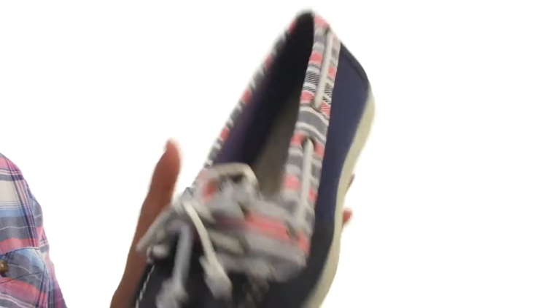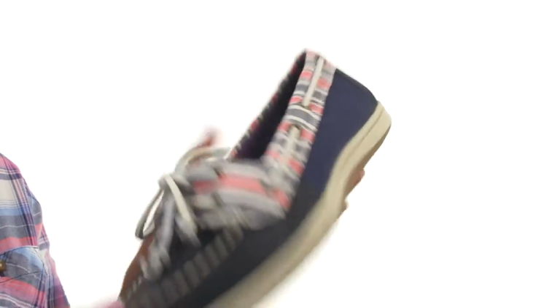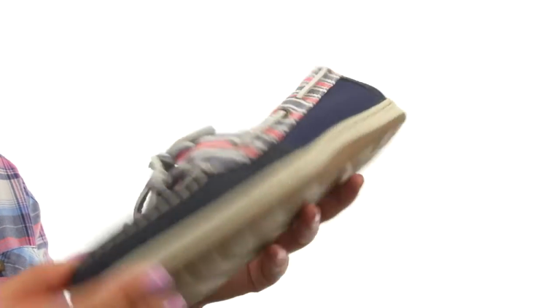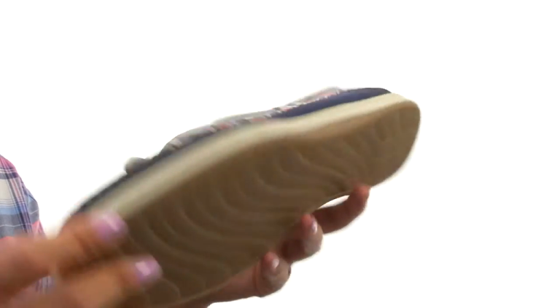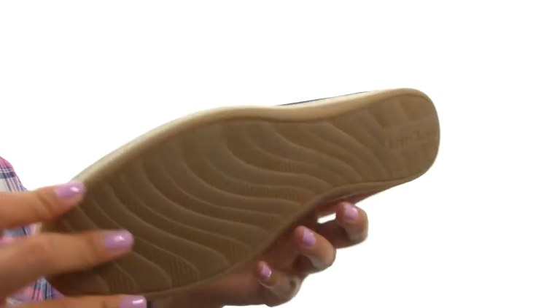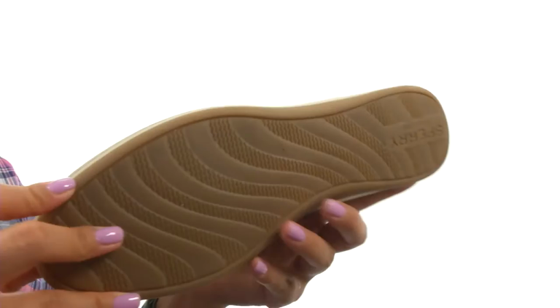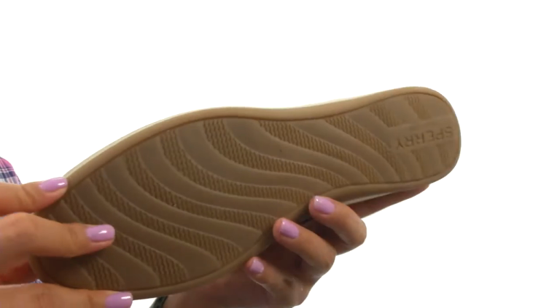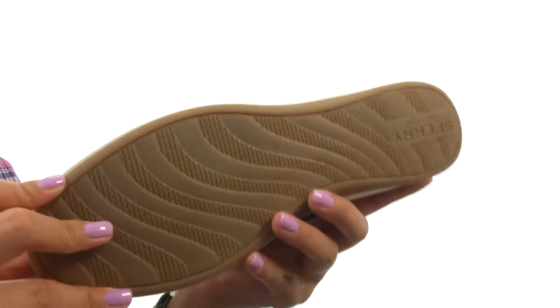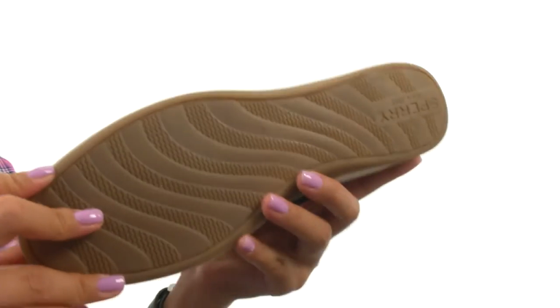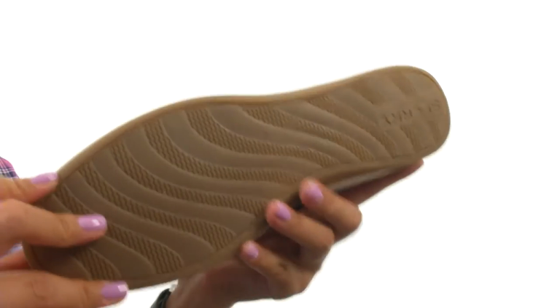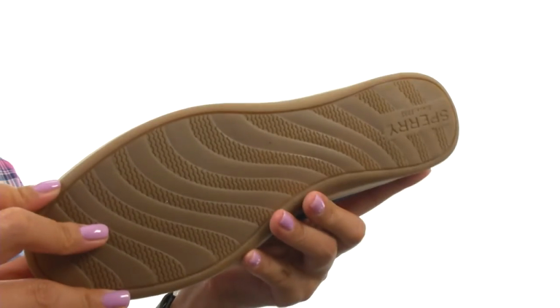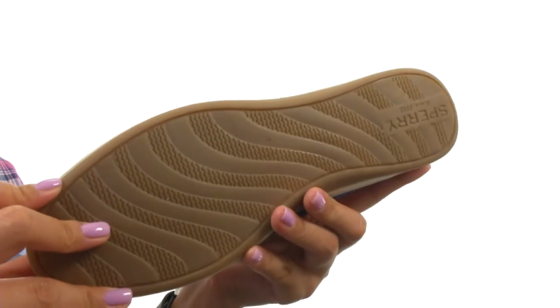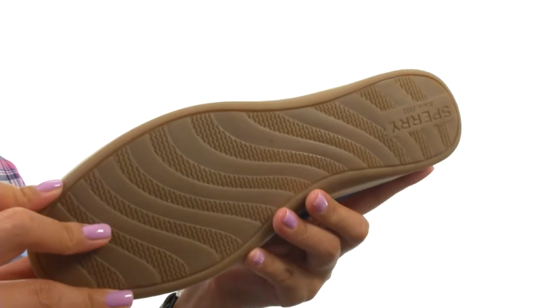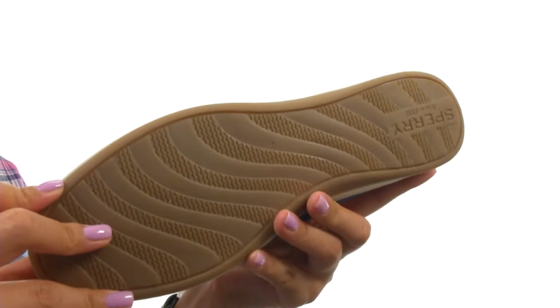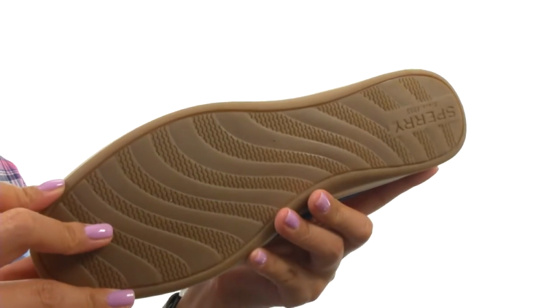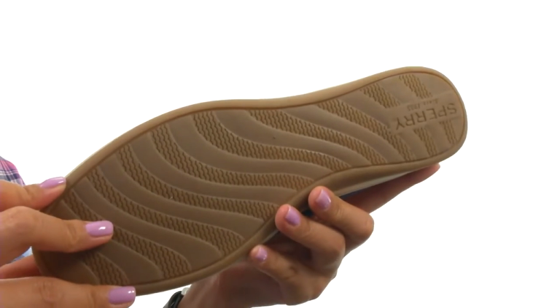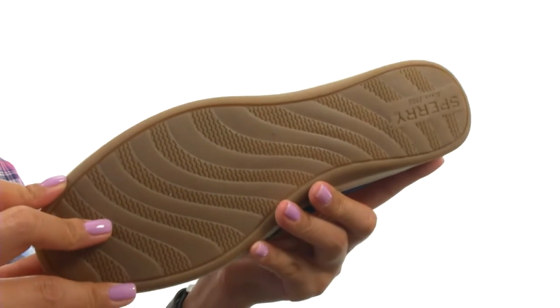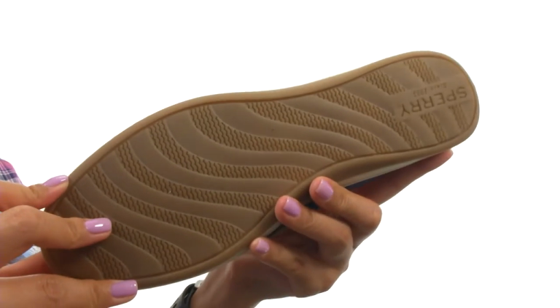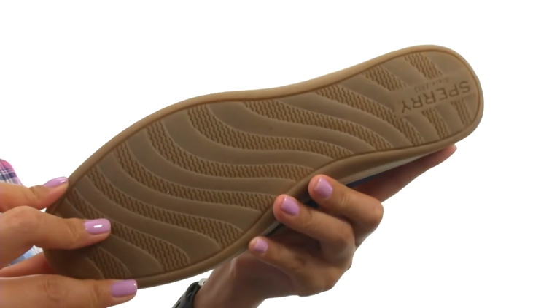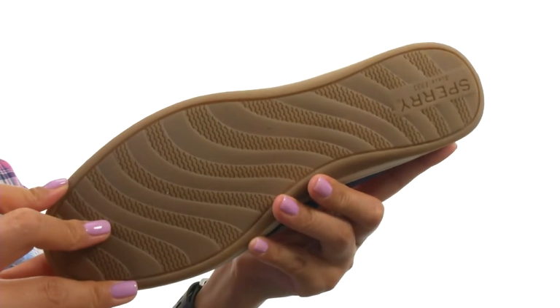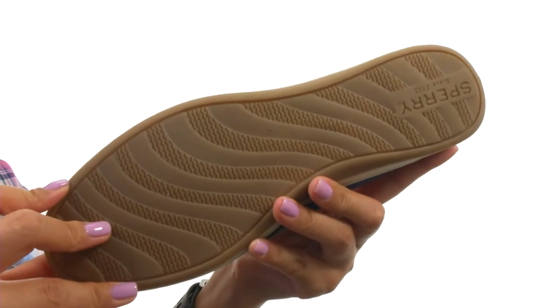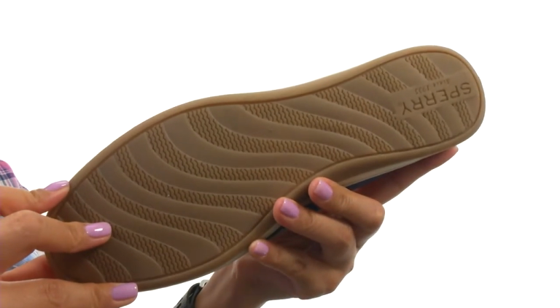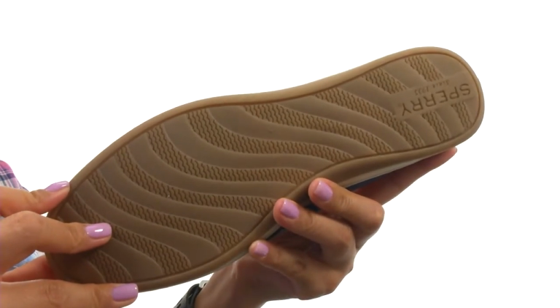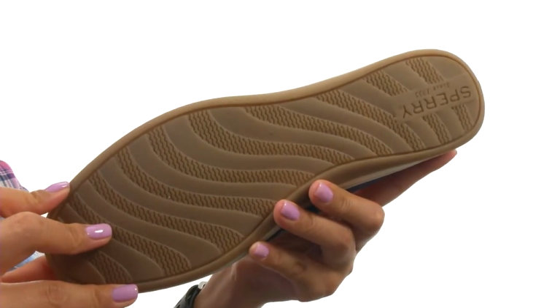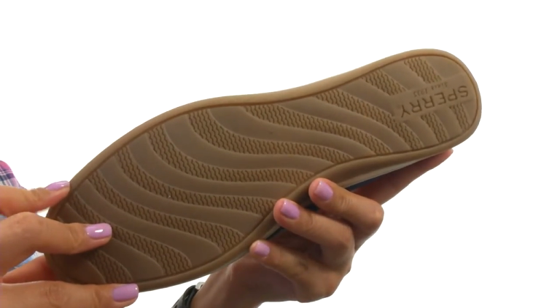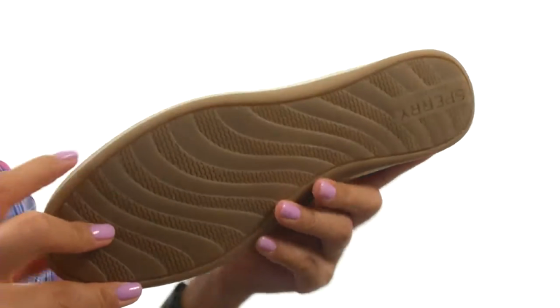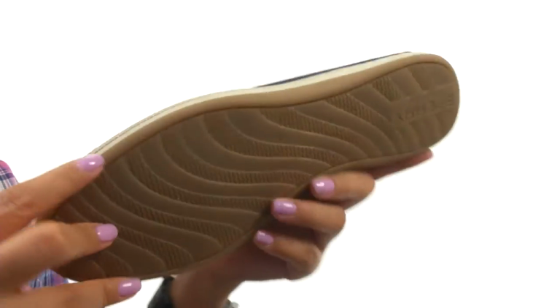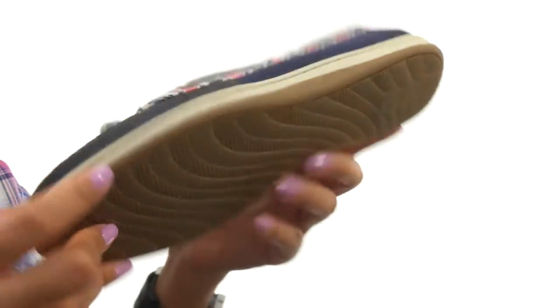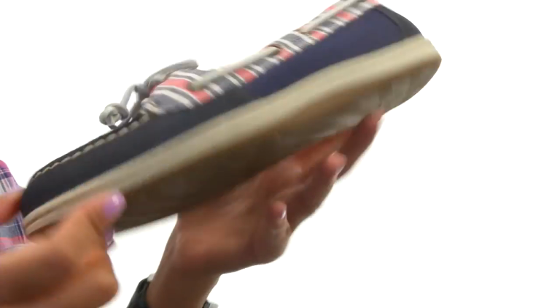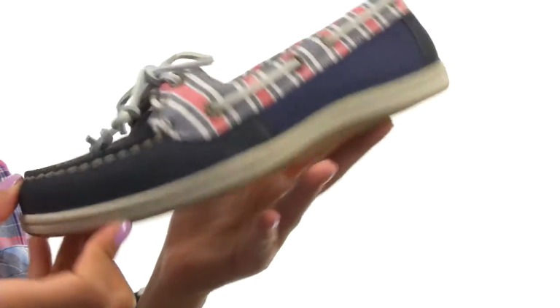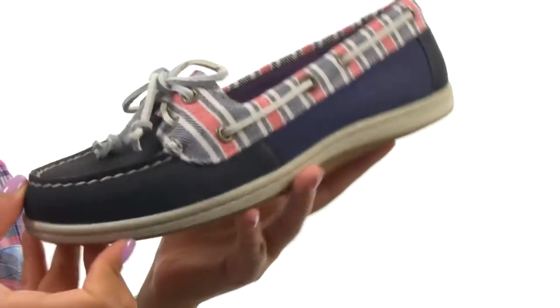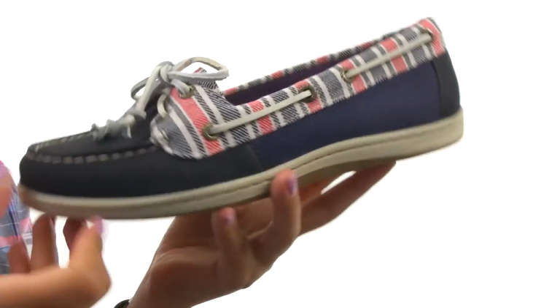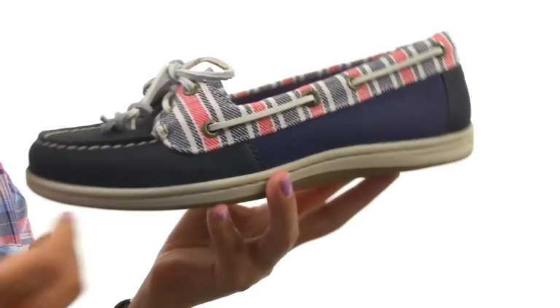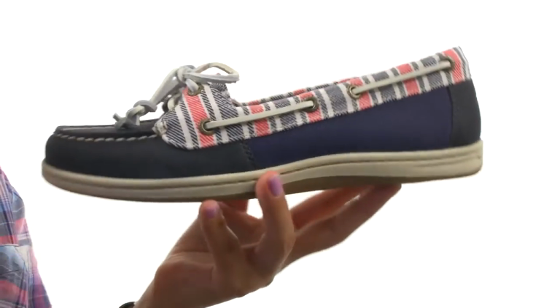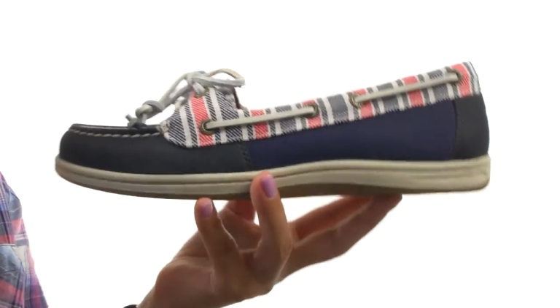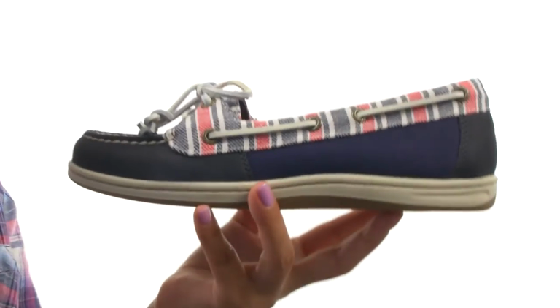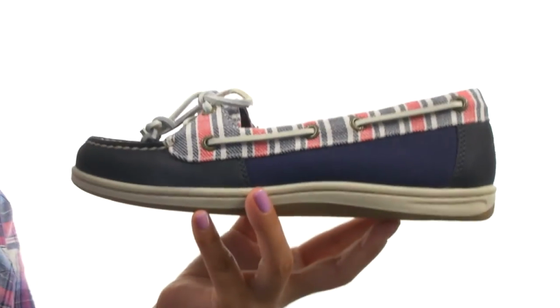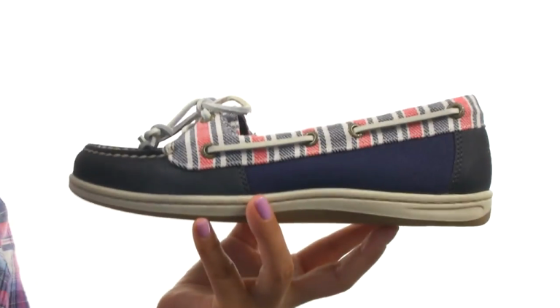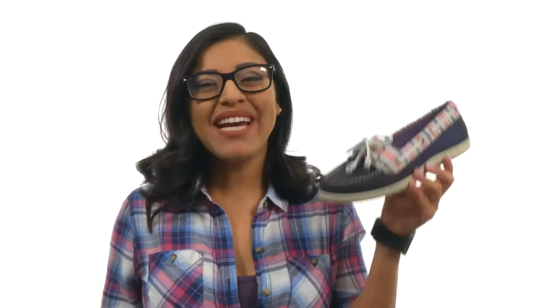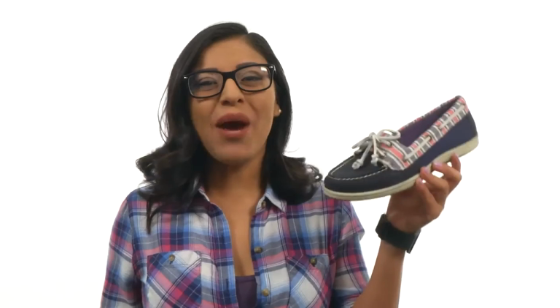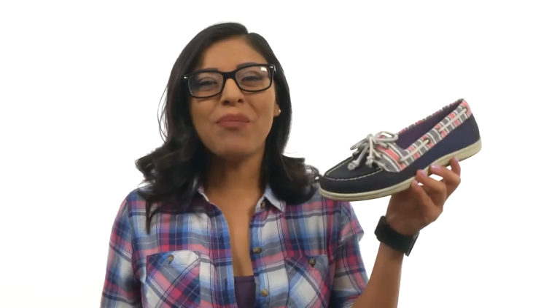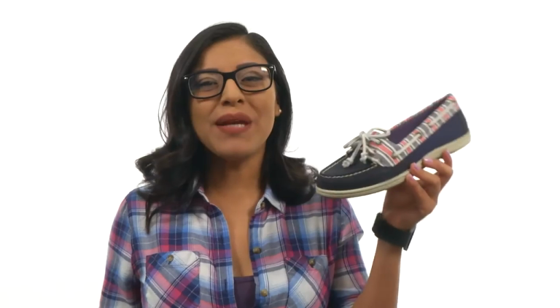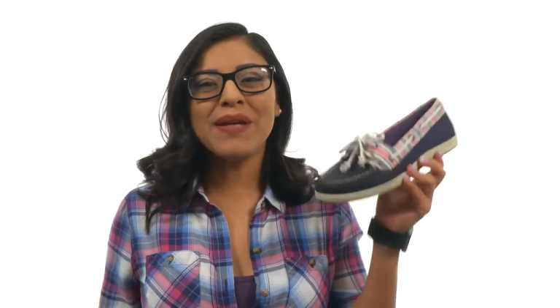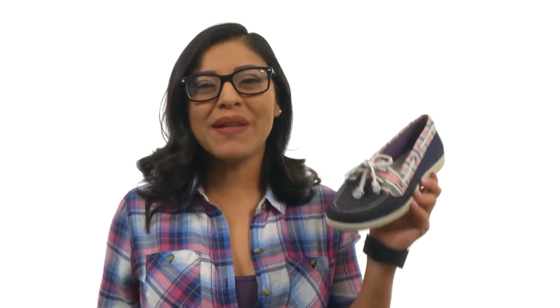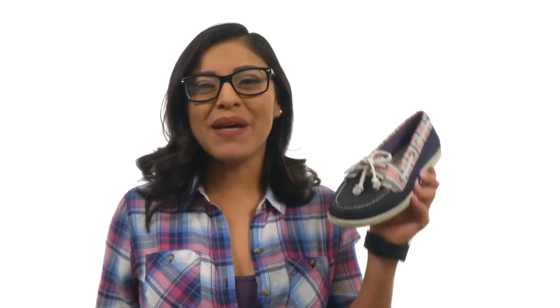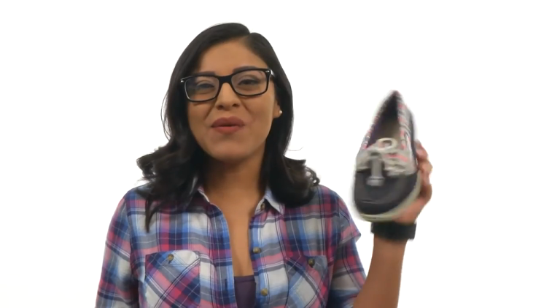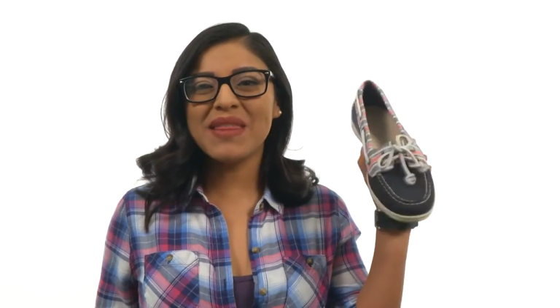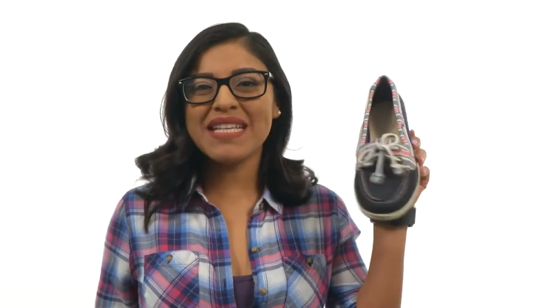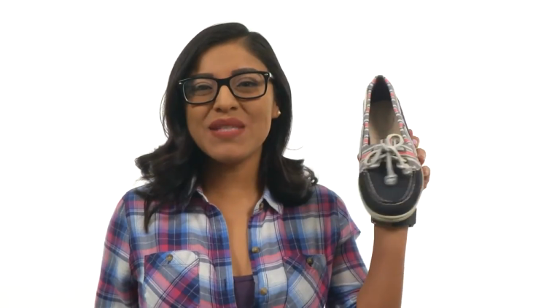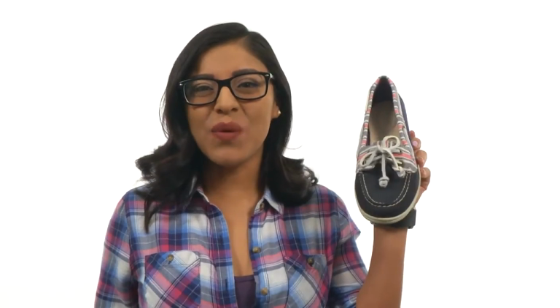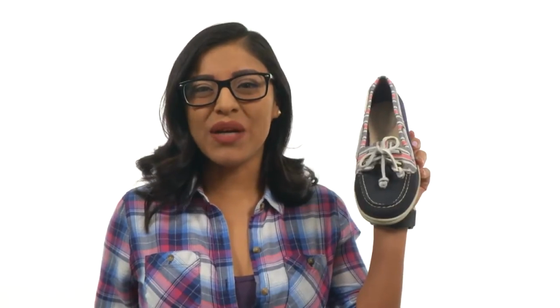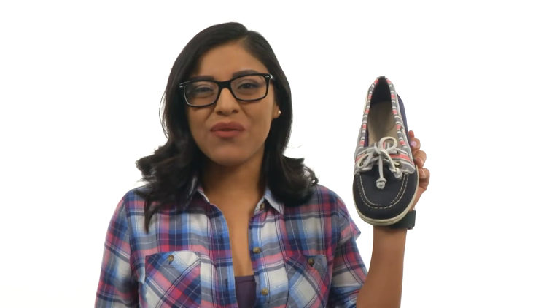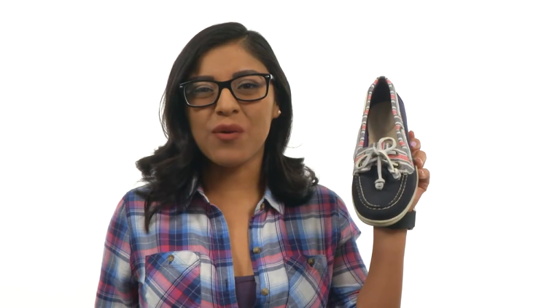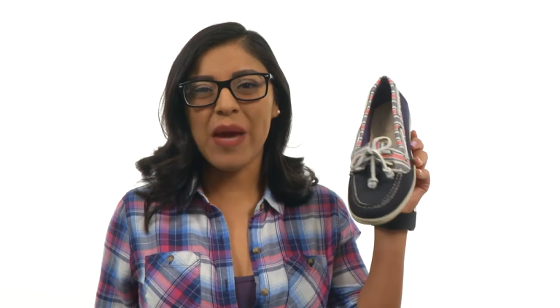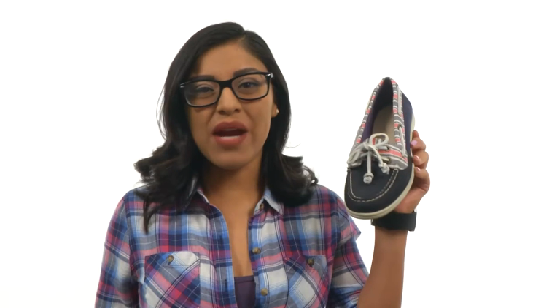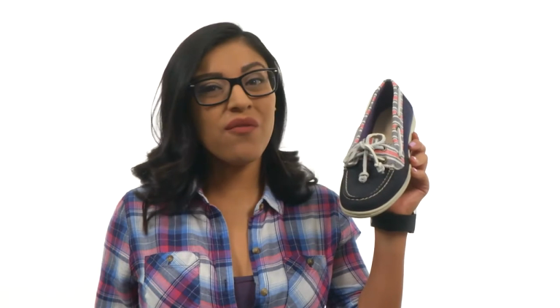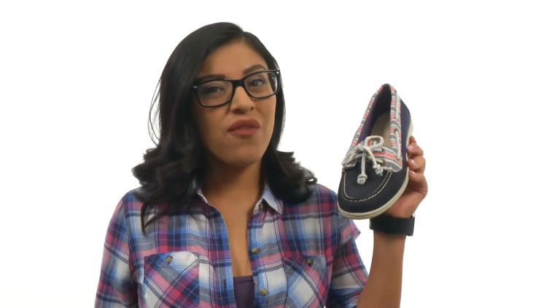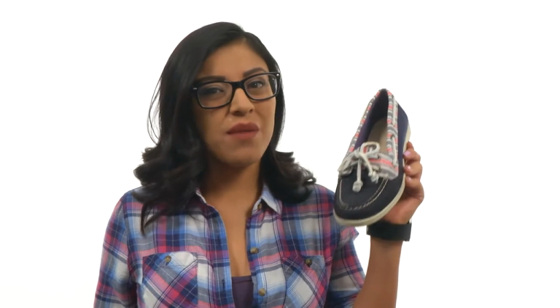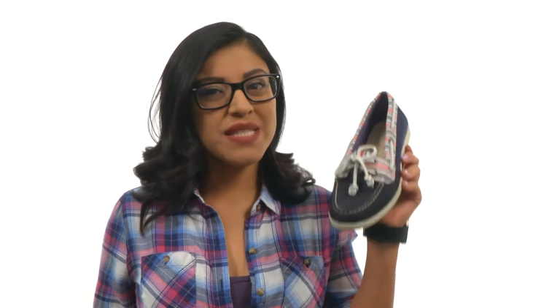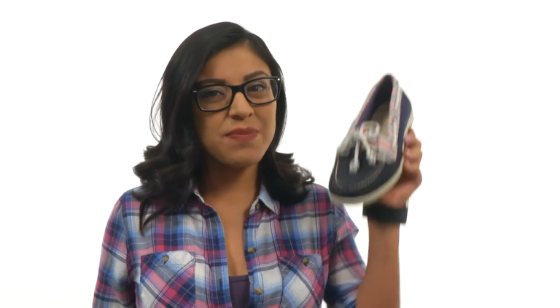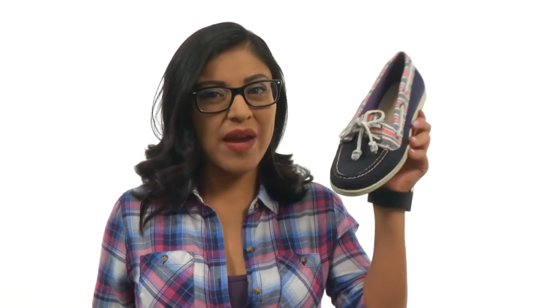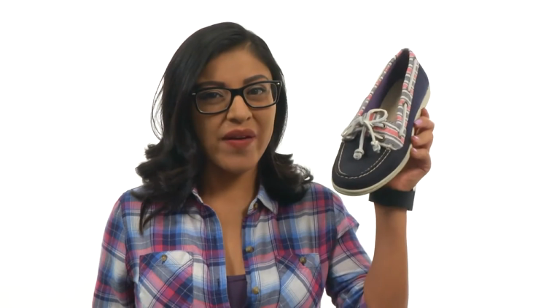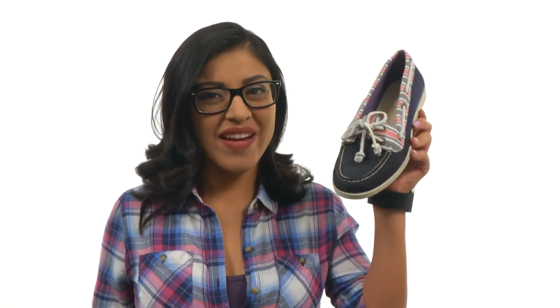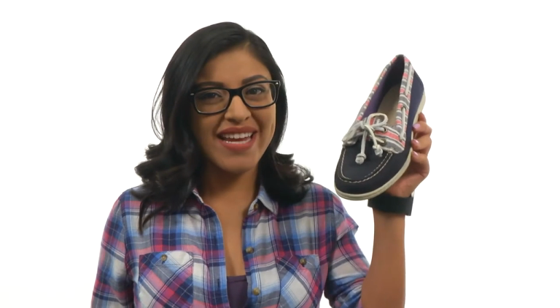Down at the bottom, there's a non-marking rubber outsole. Complete your look with this wonderful pair from Sperry.